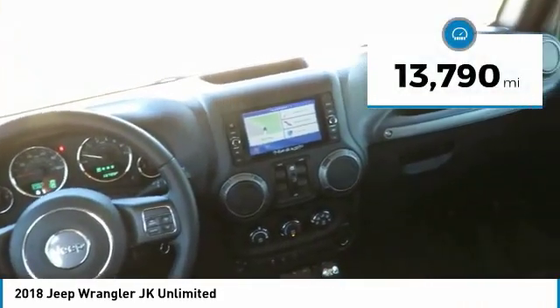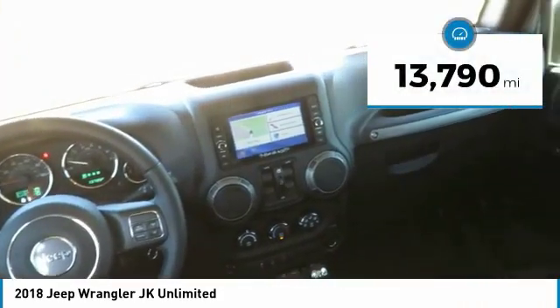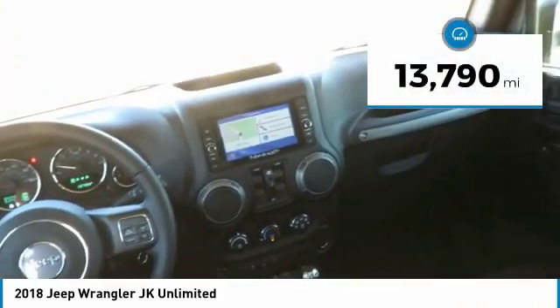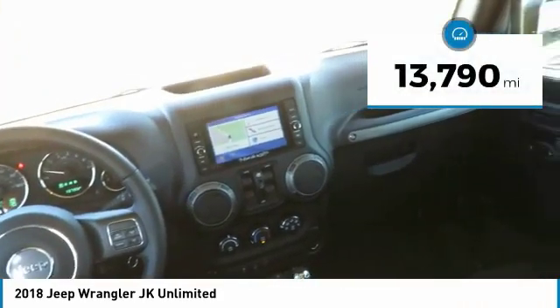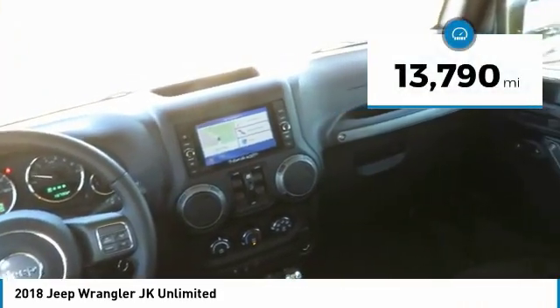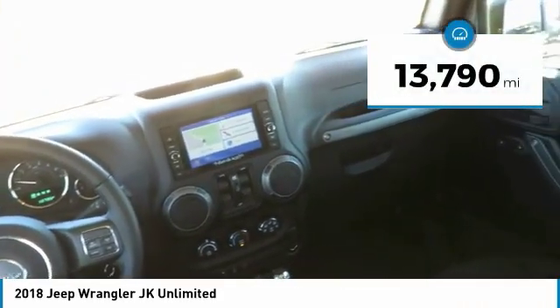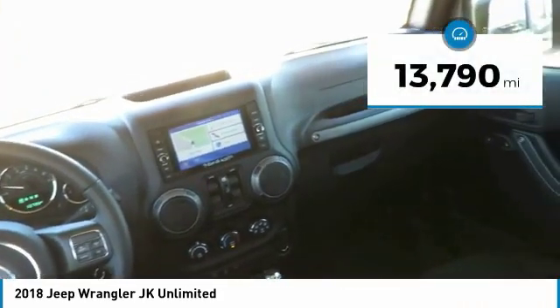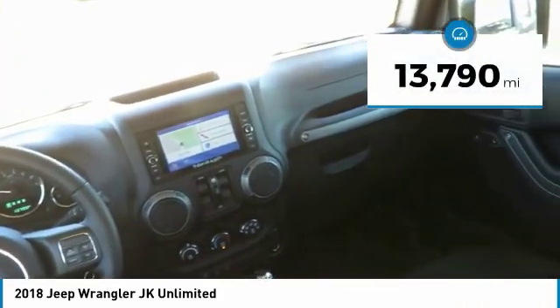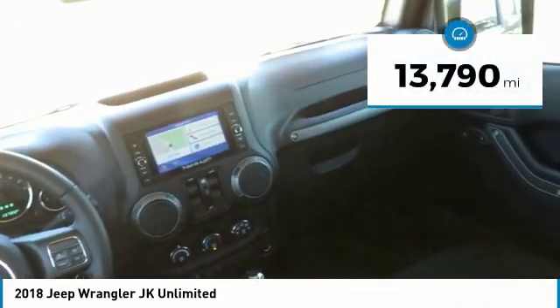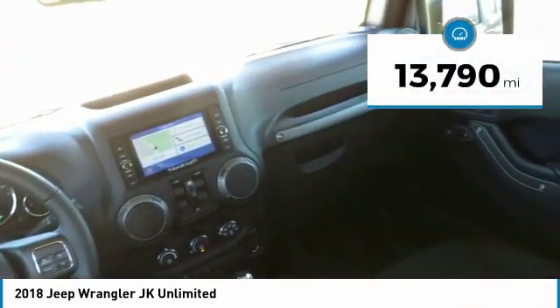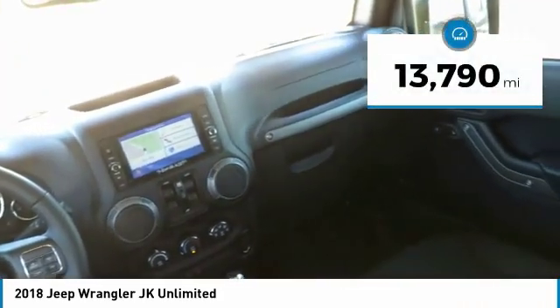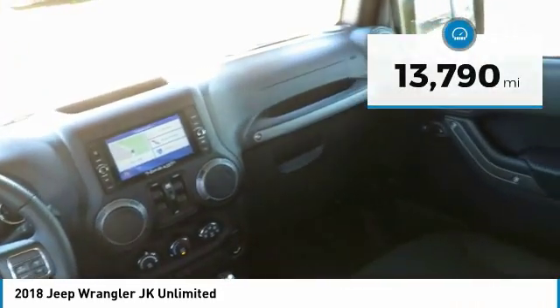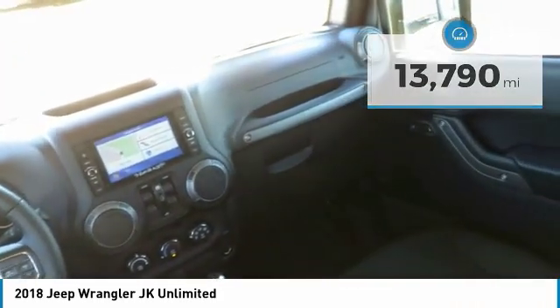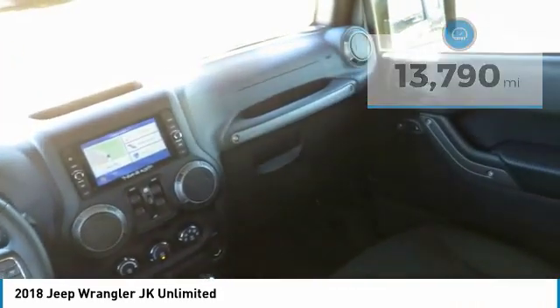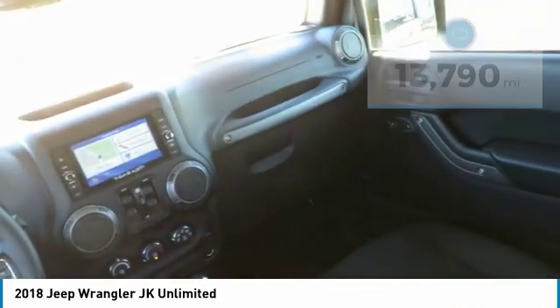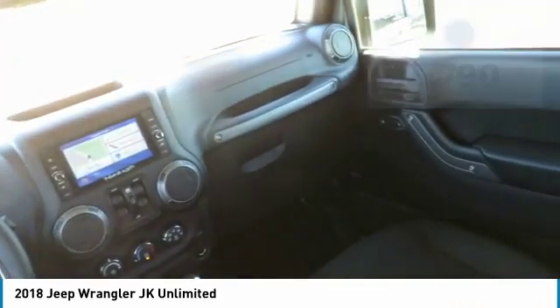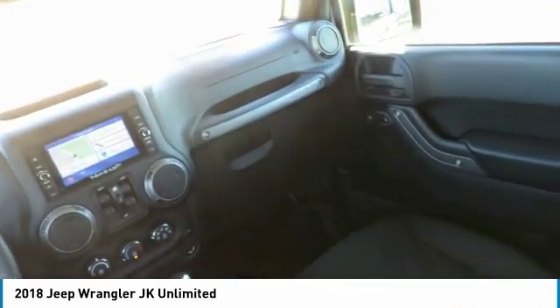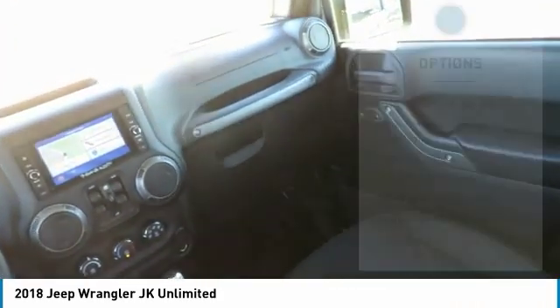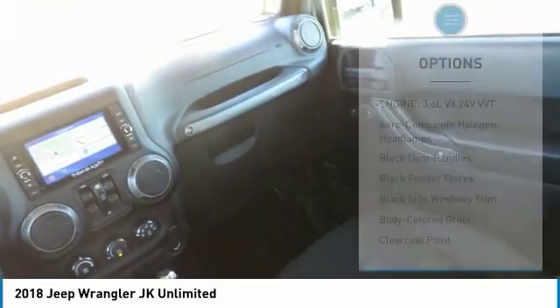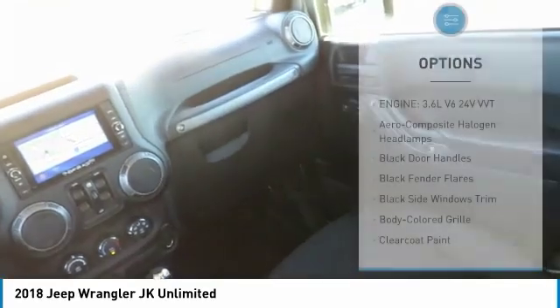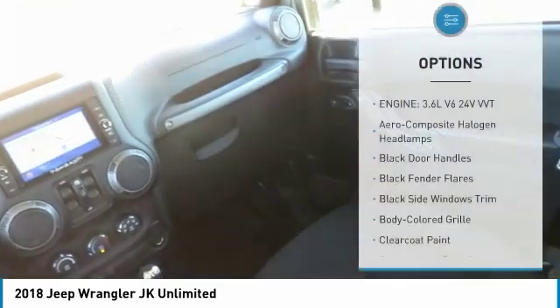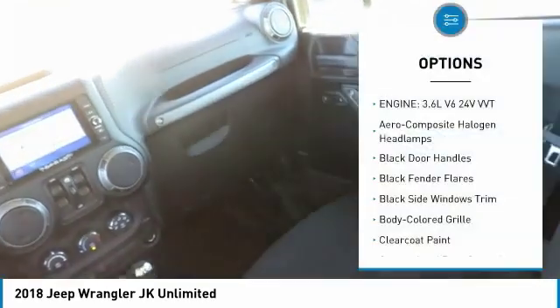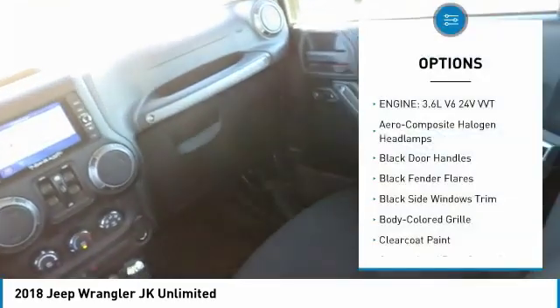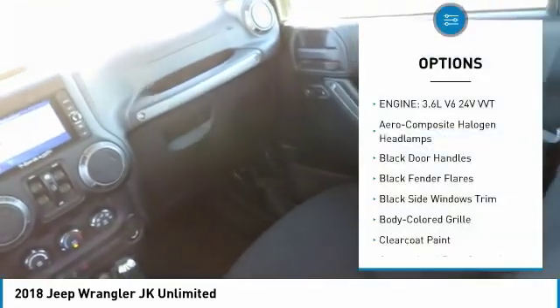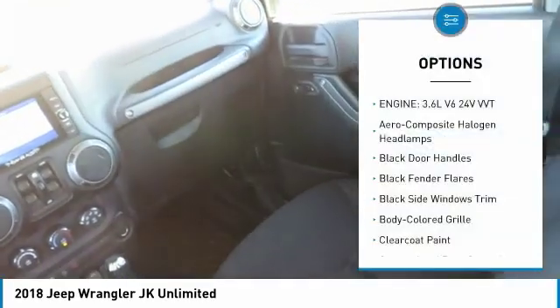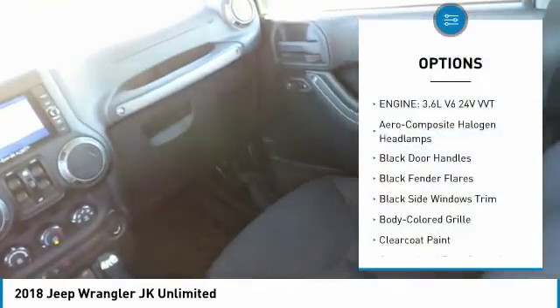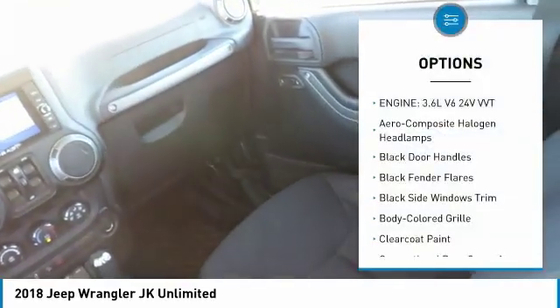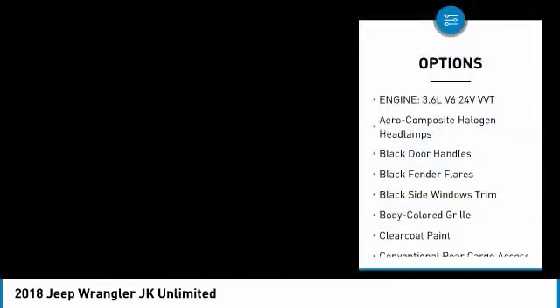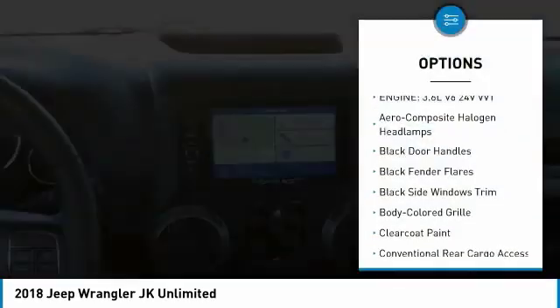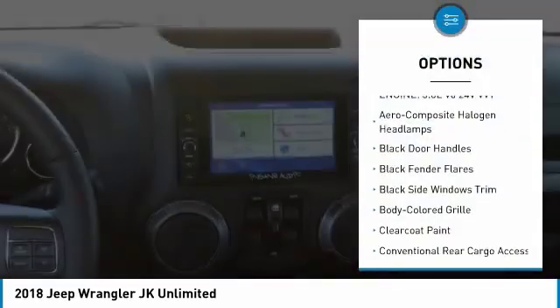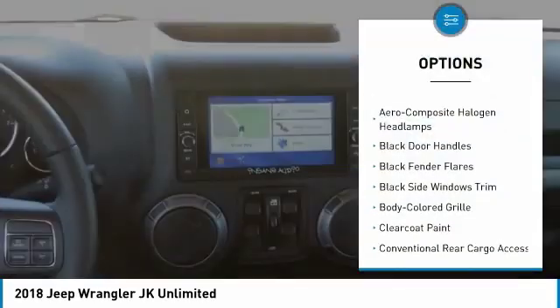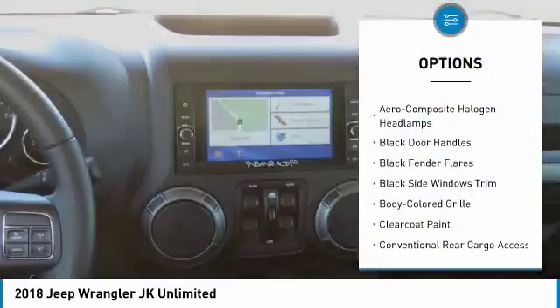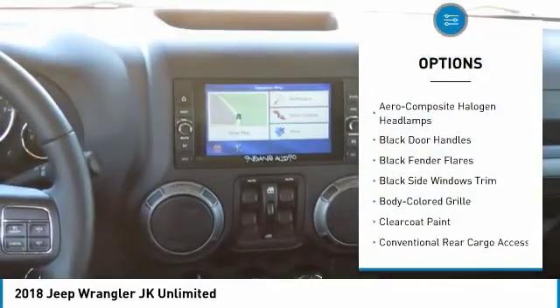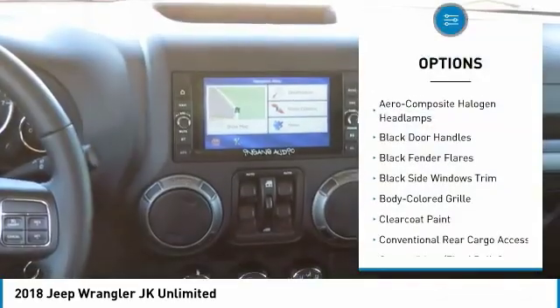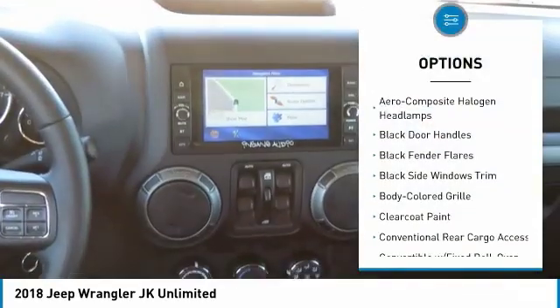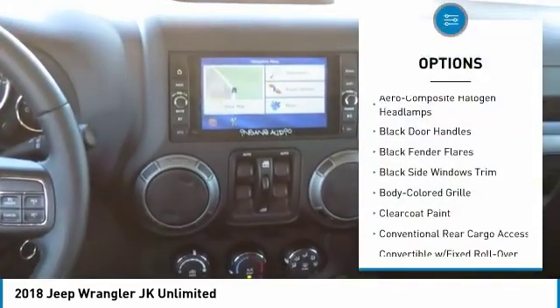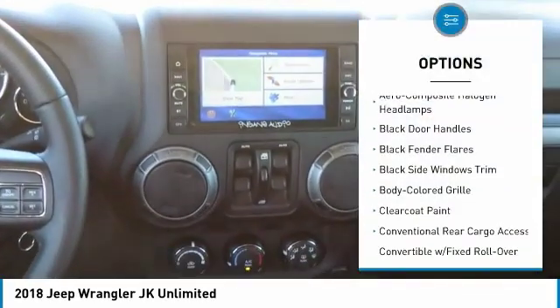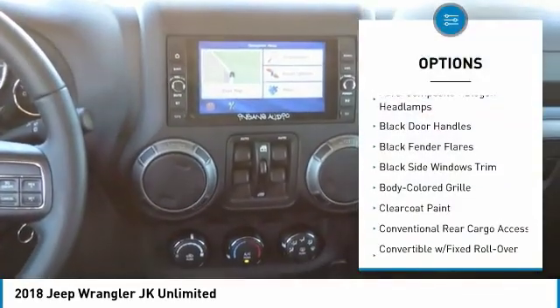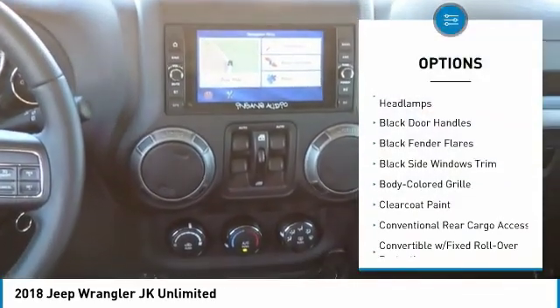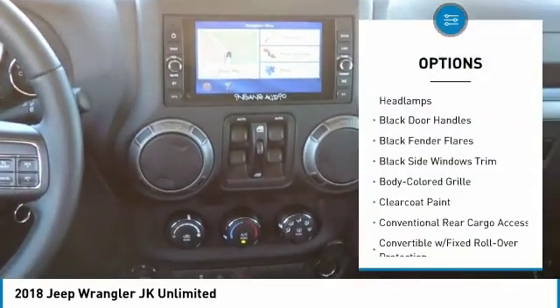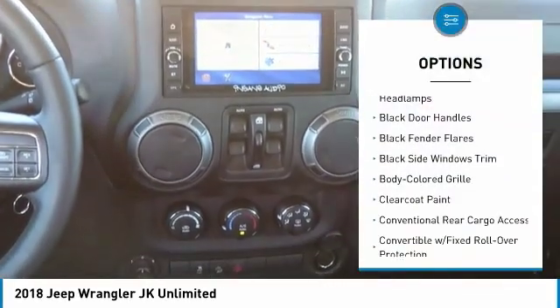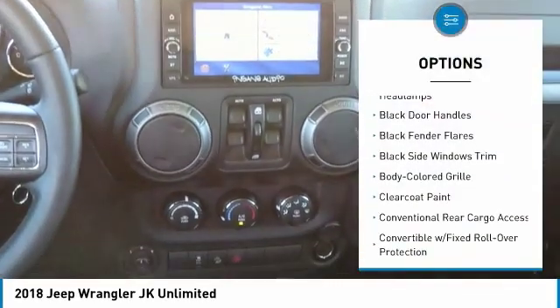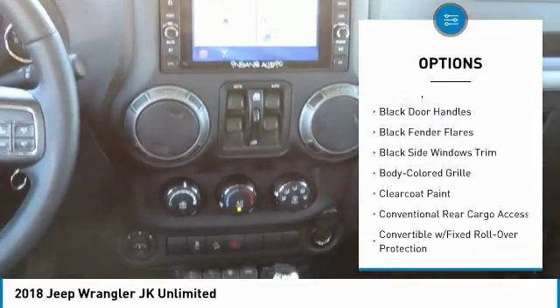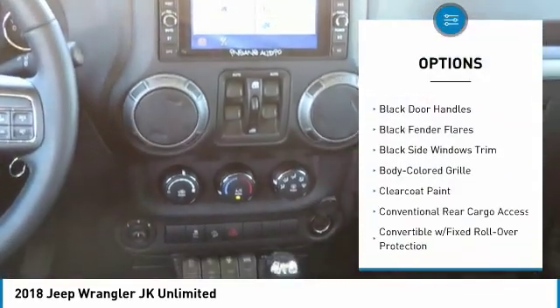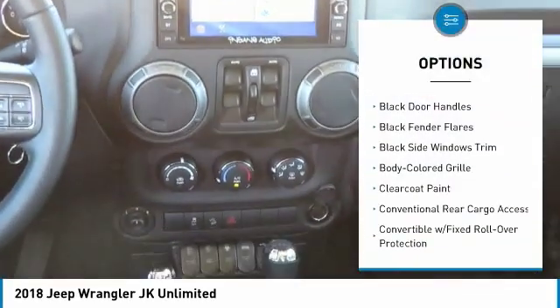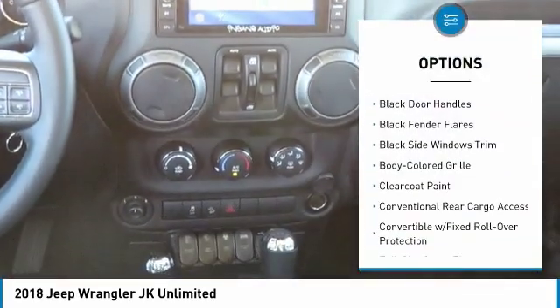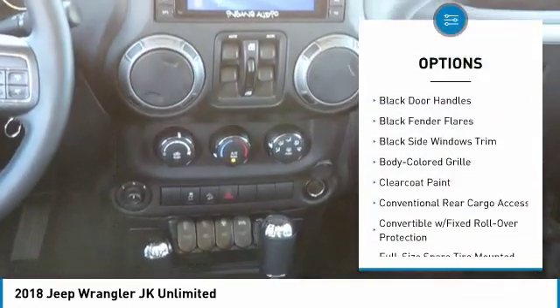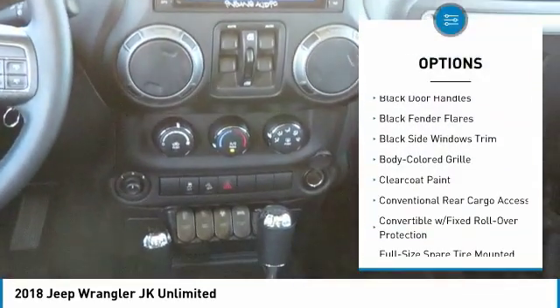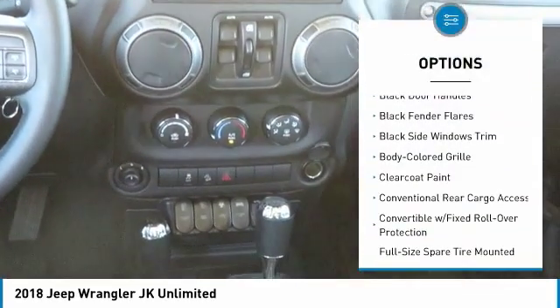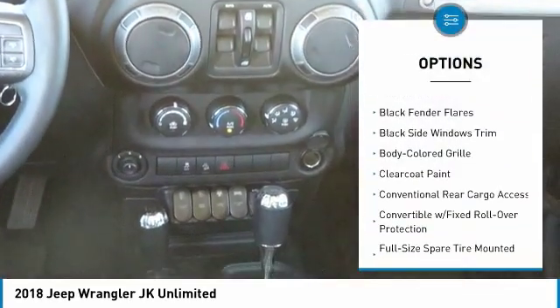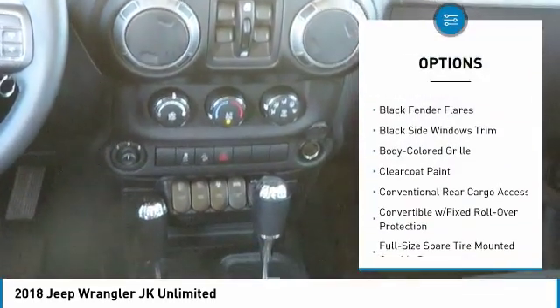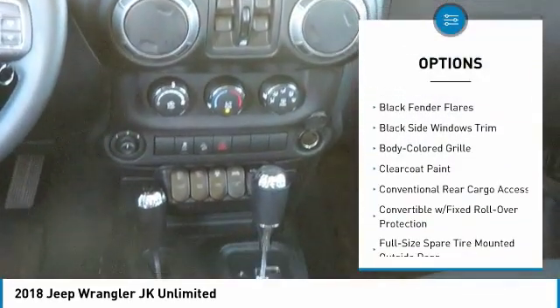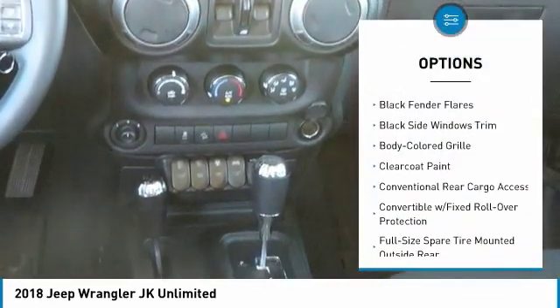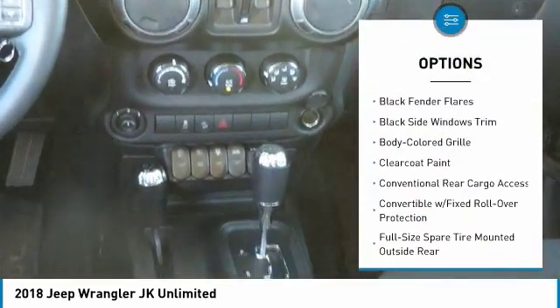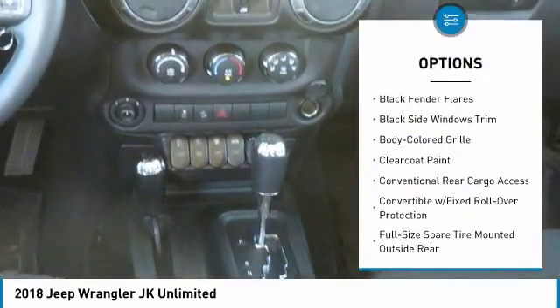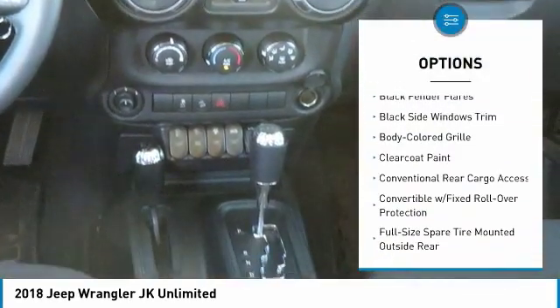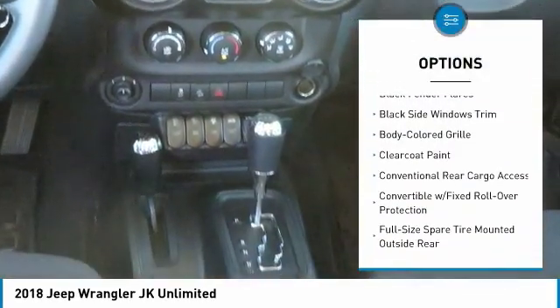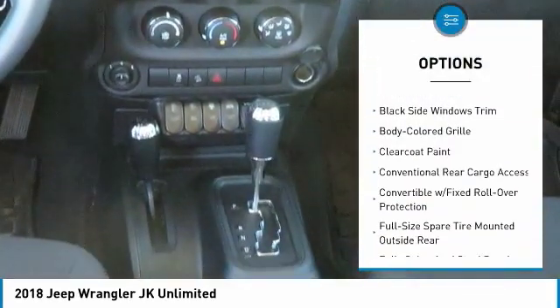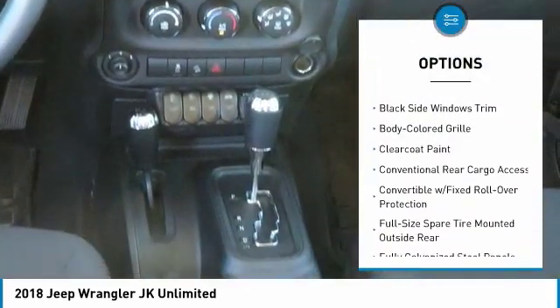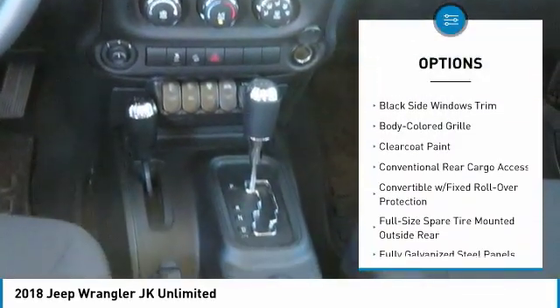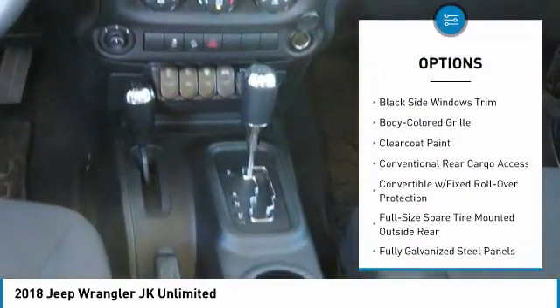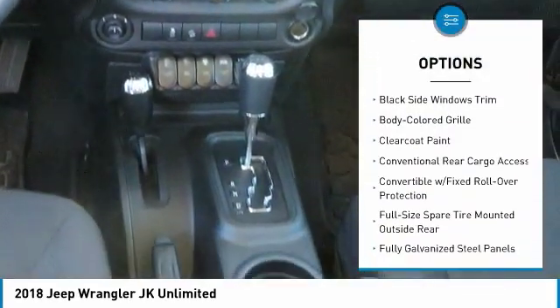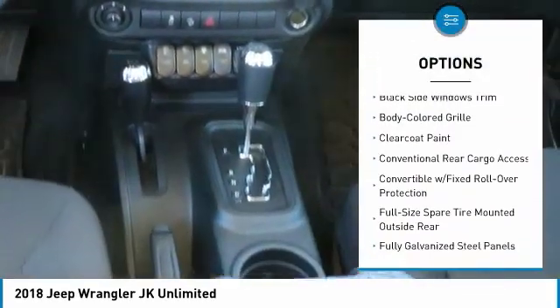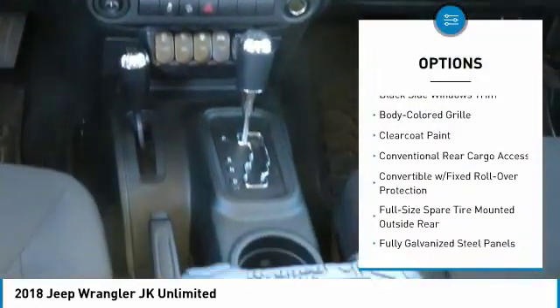Here are some of this vehicle's great options: center armrest, eight speakers, compass, and outside temperature gauge.